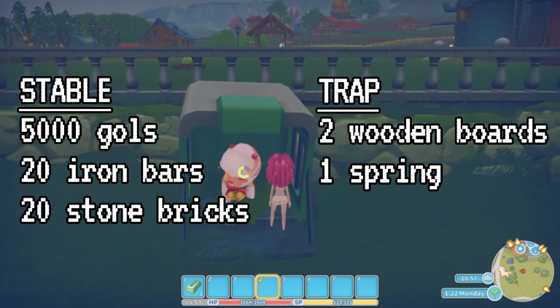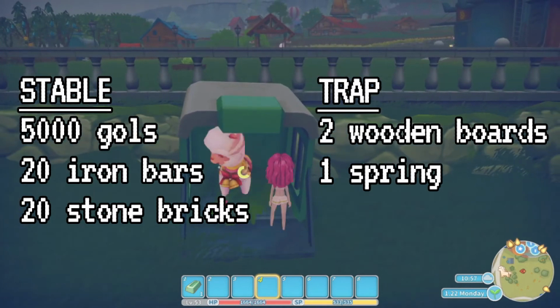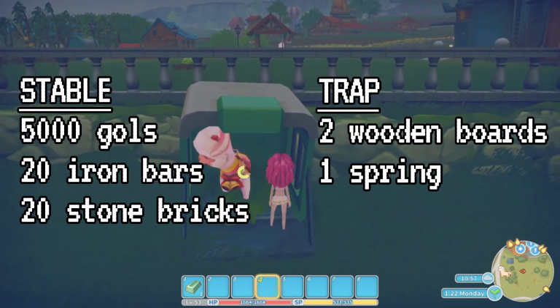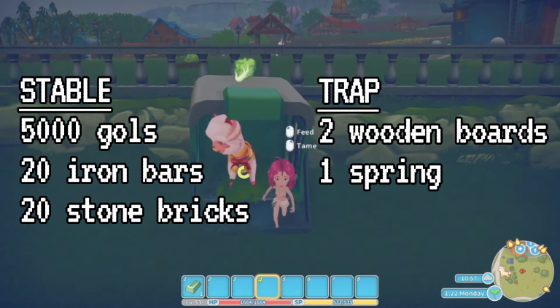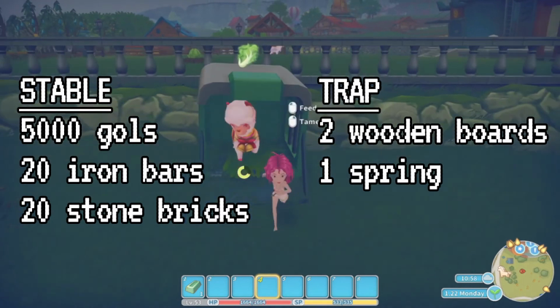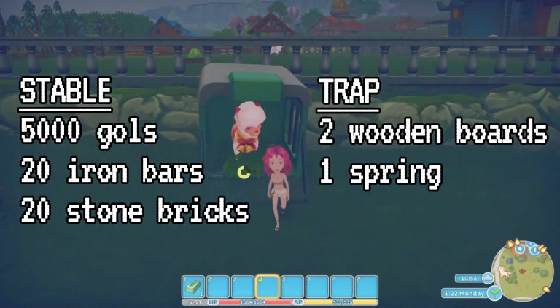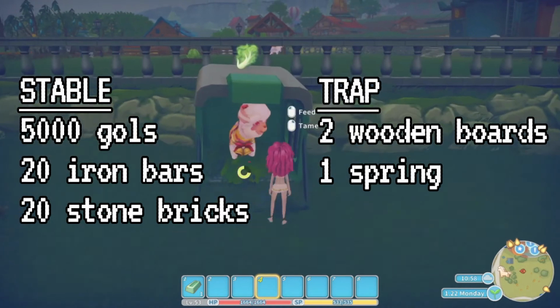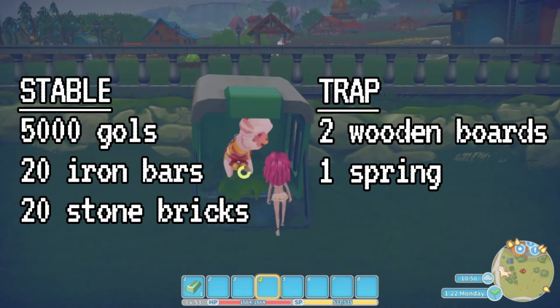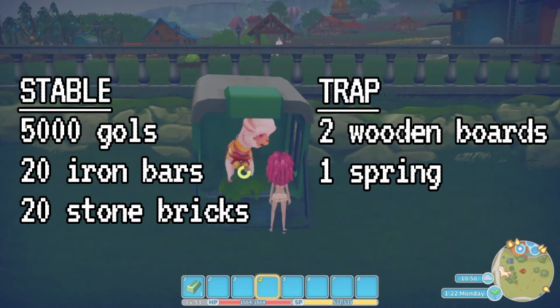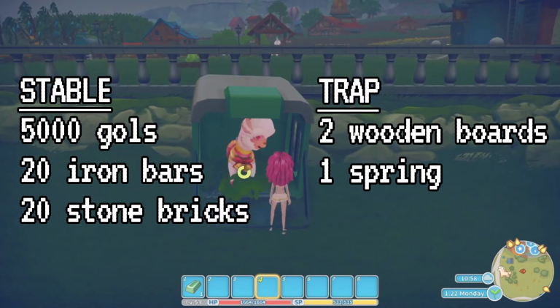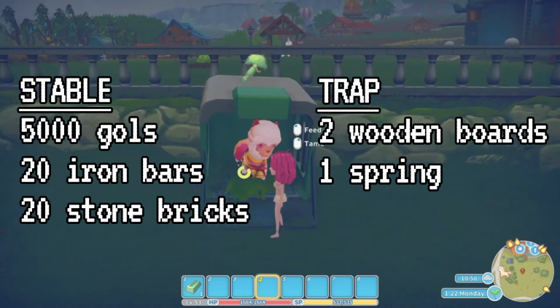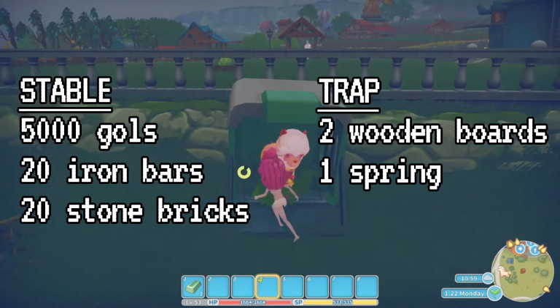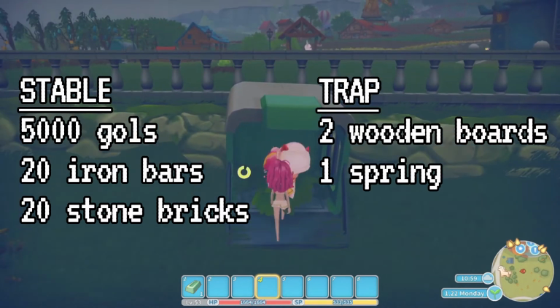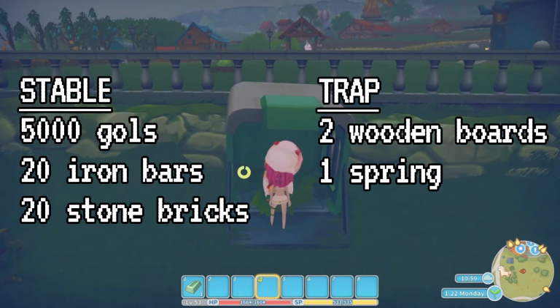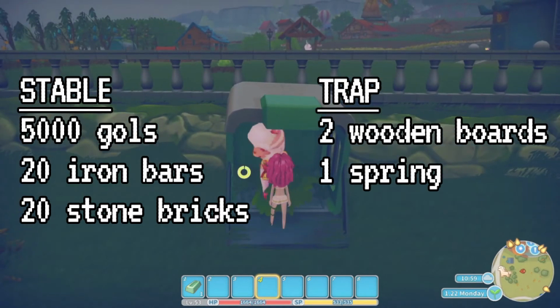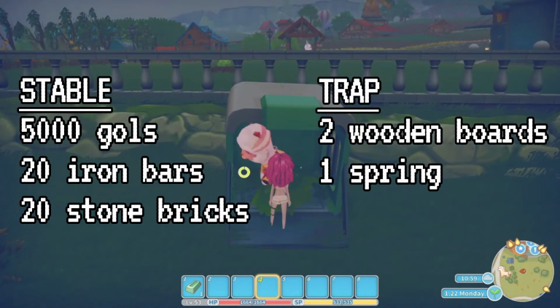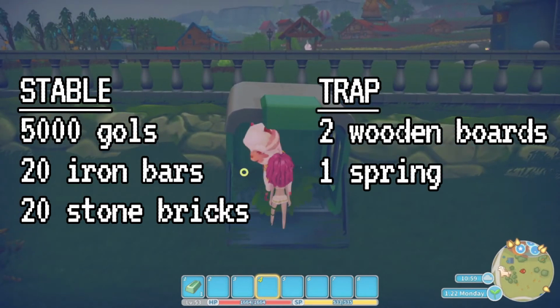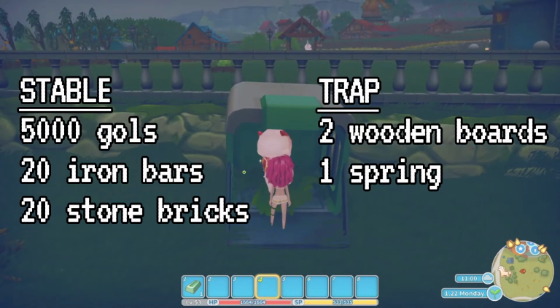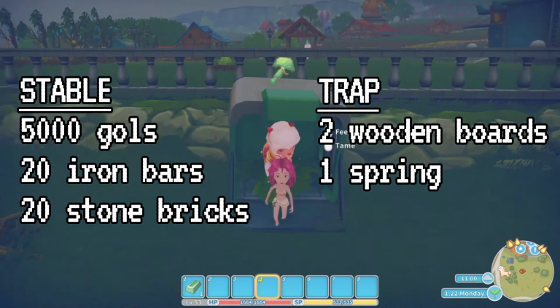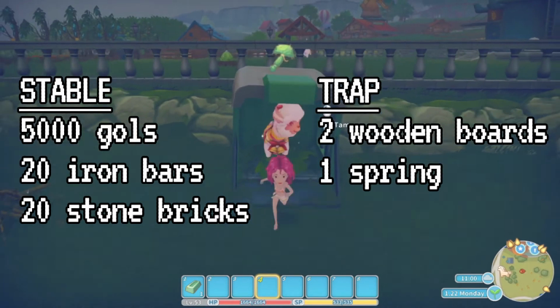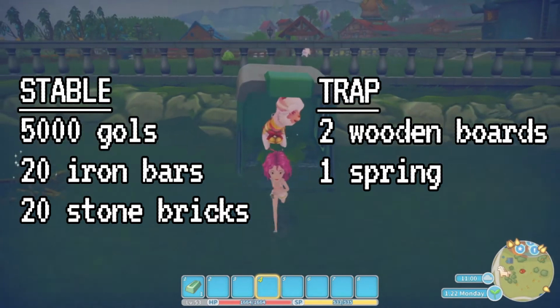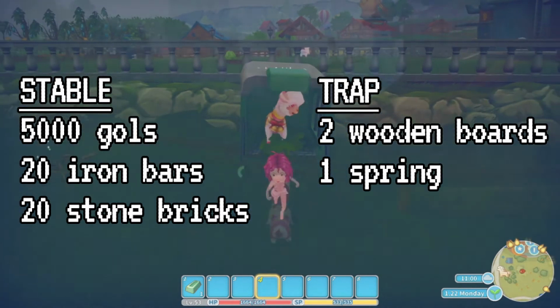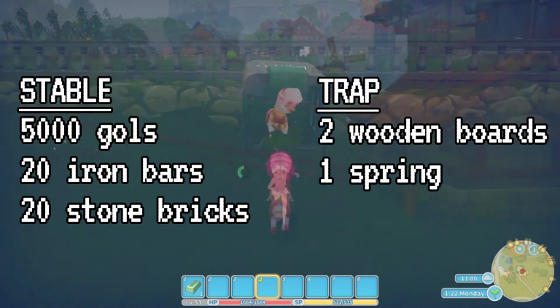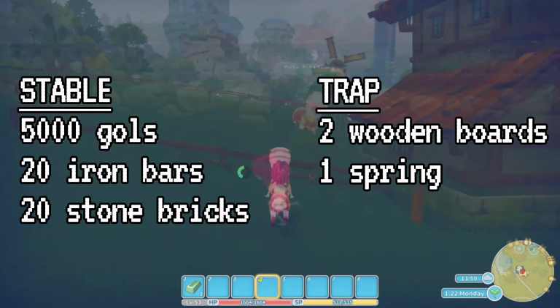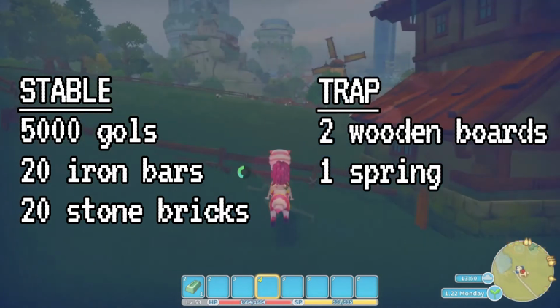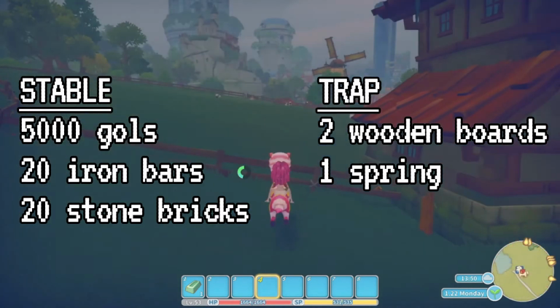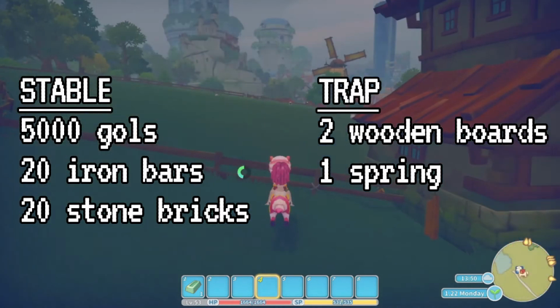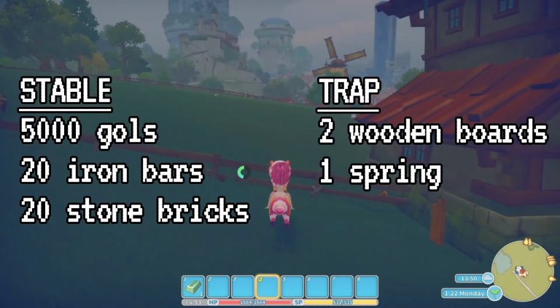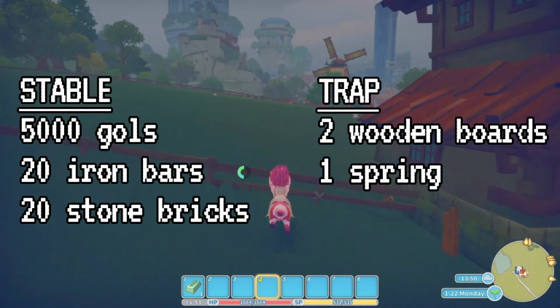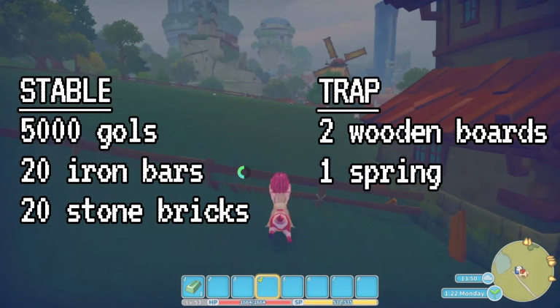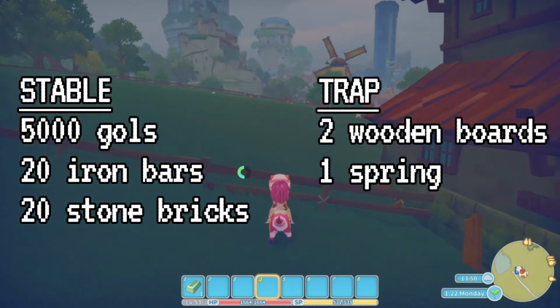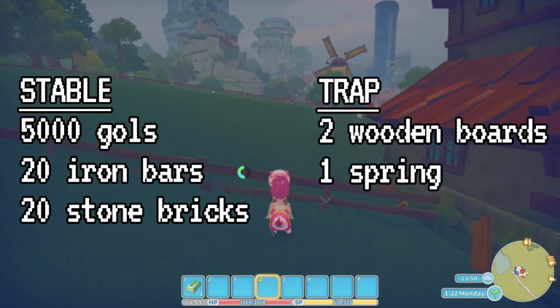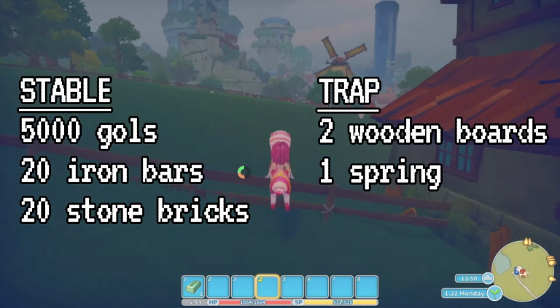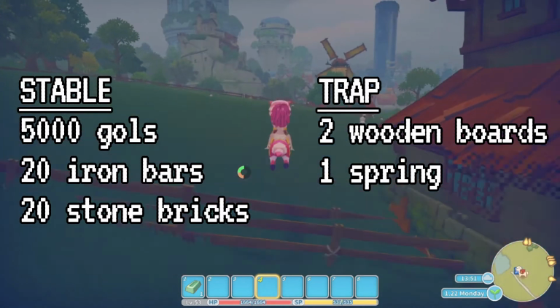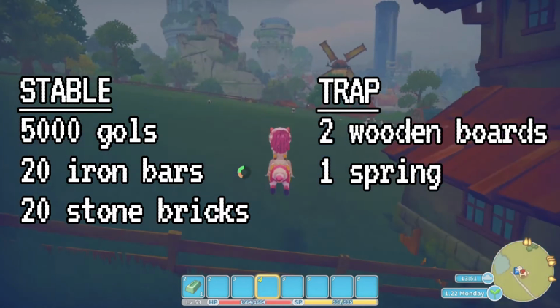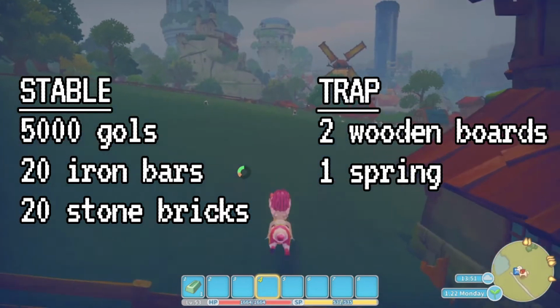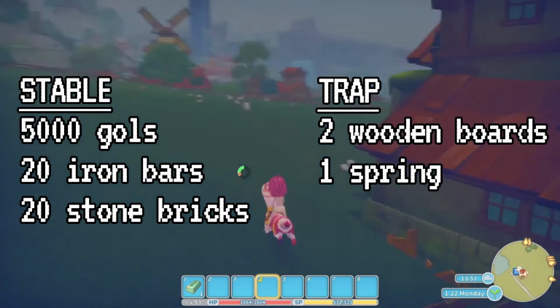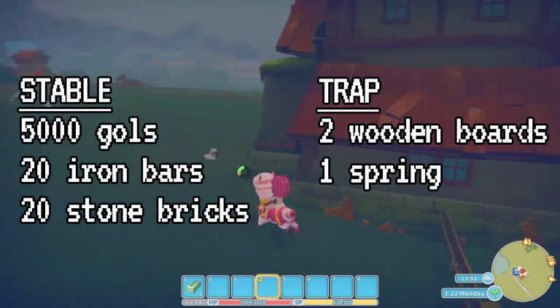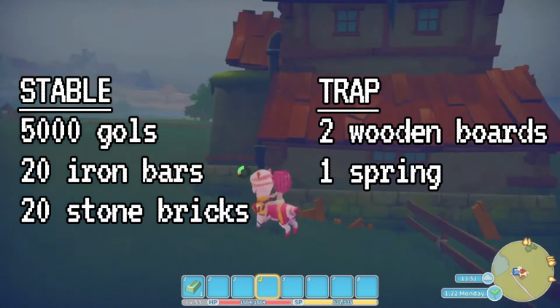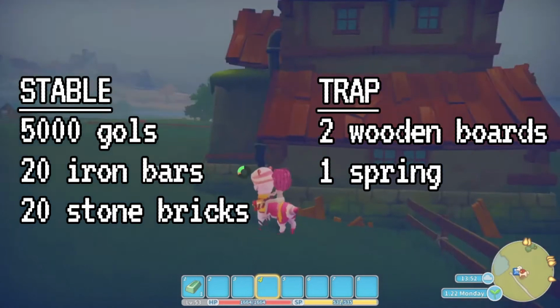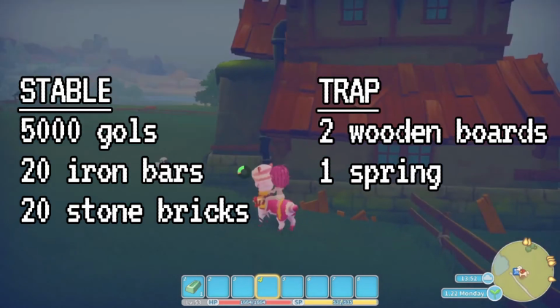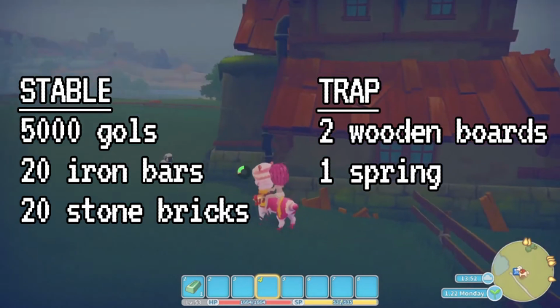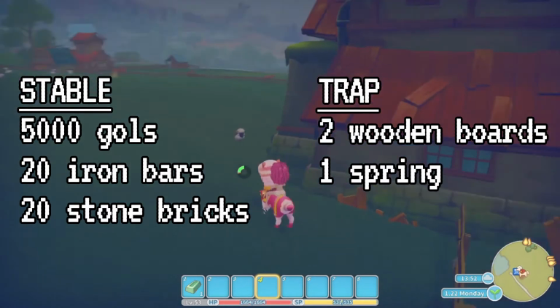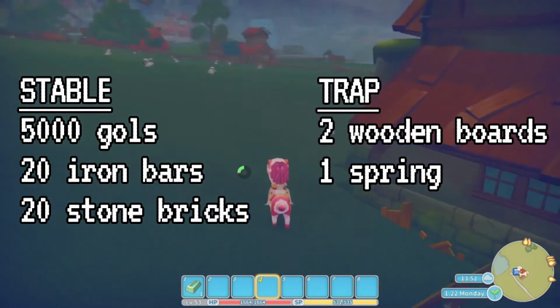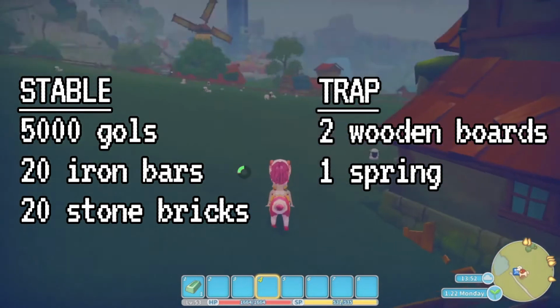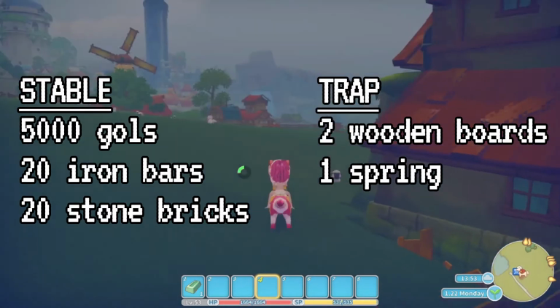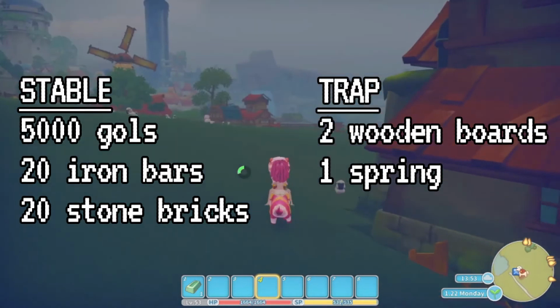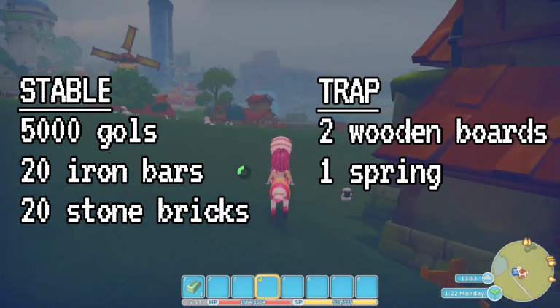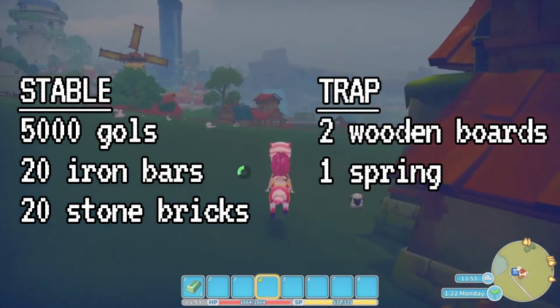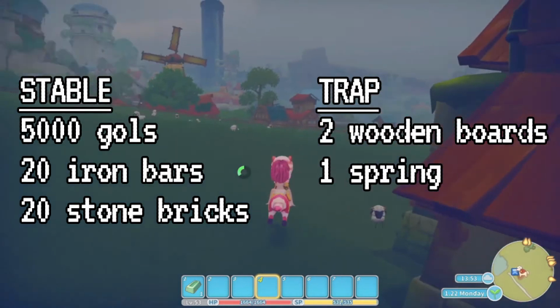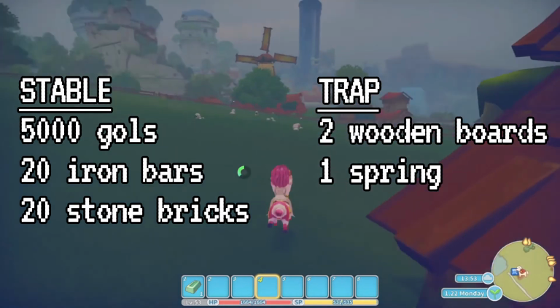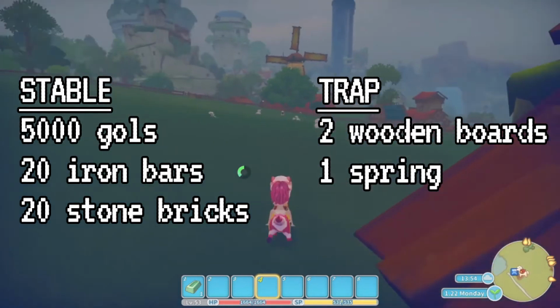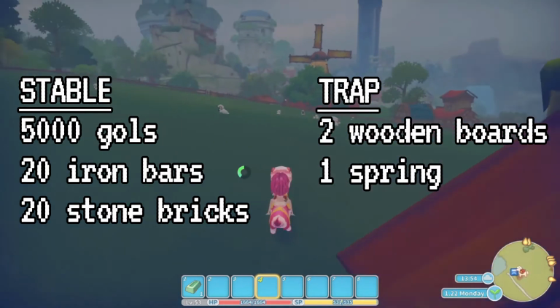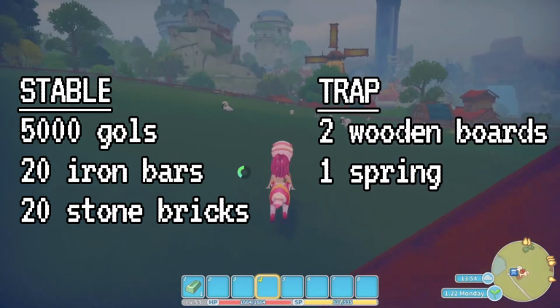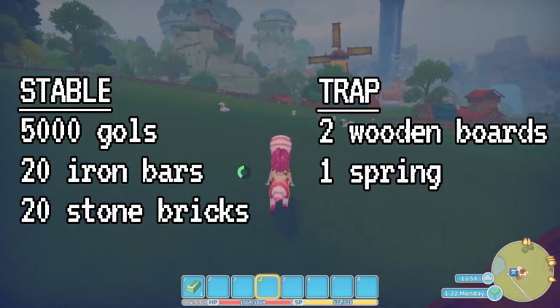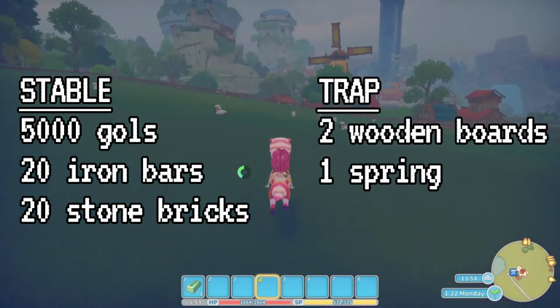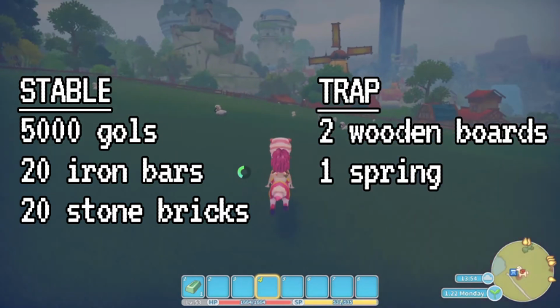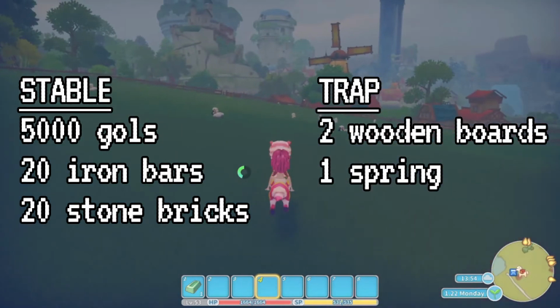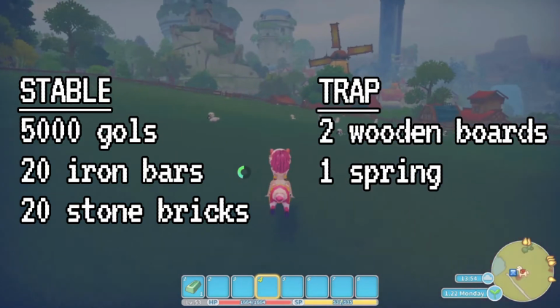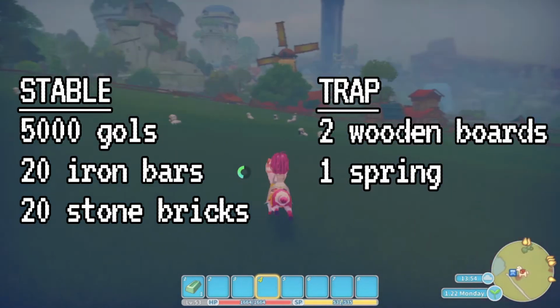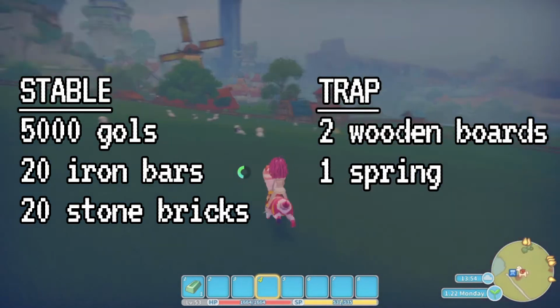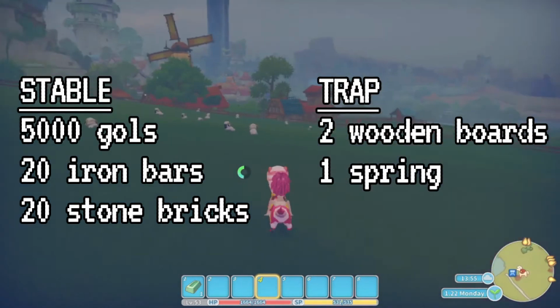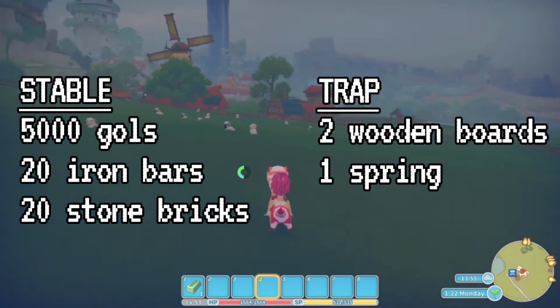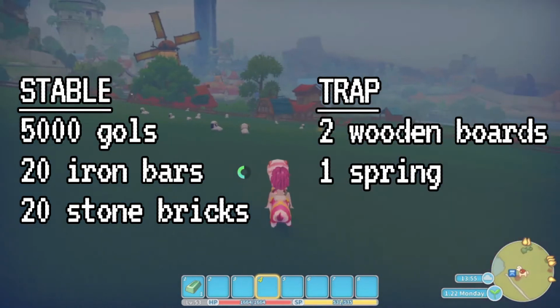And the trap you need to get your first mount is made from pretty accessible materials, namely two wooden boards and one spring.